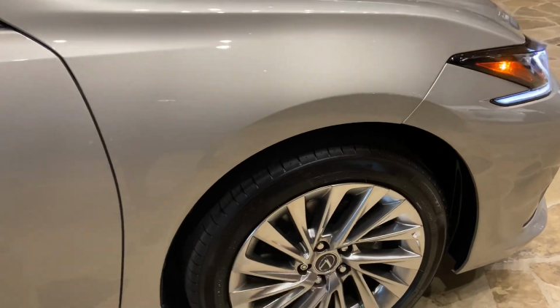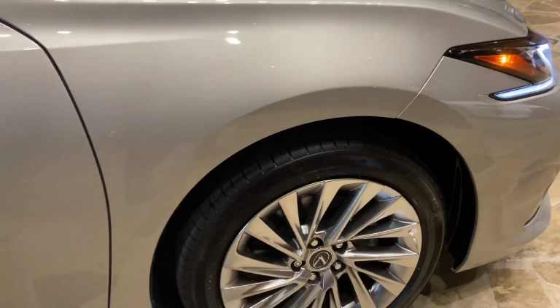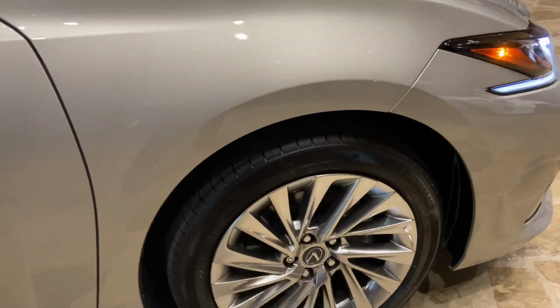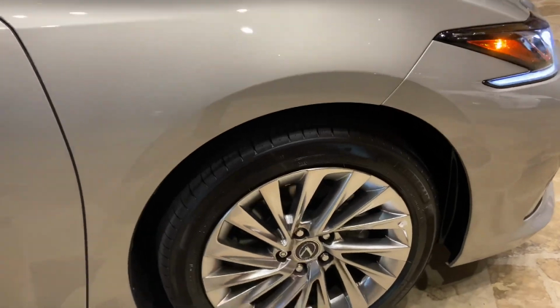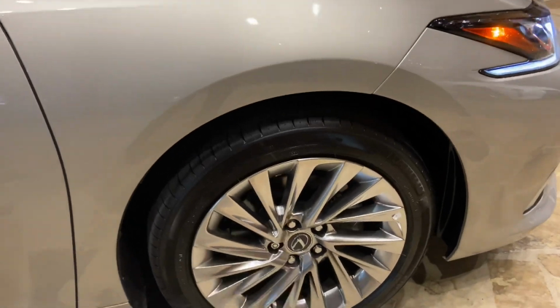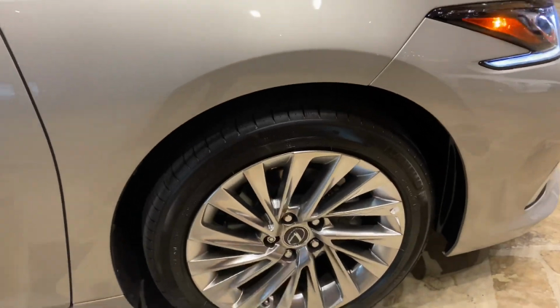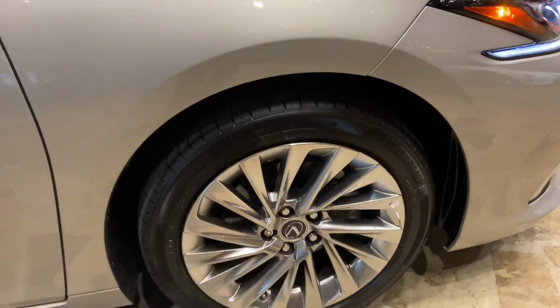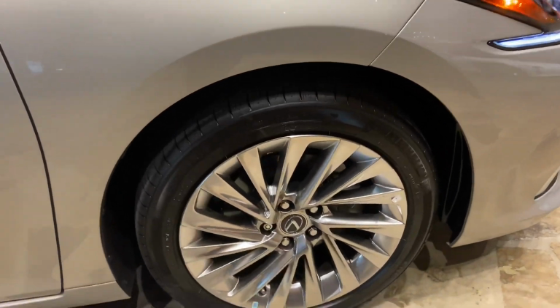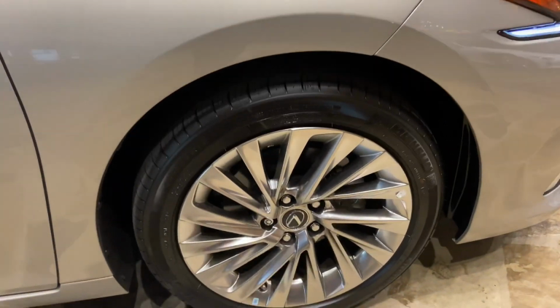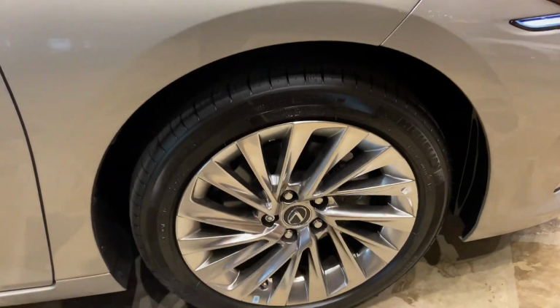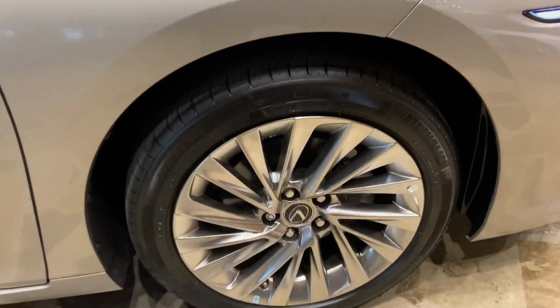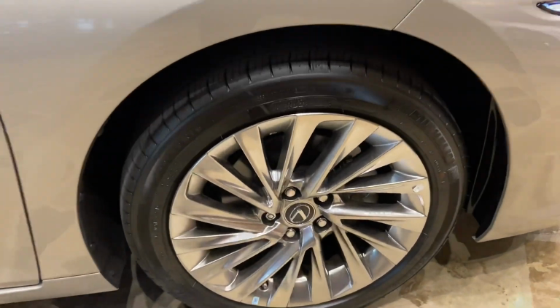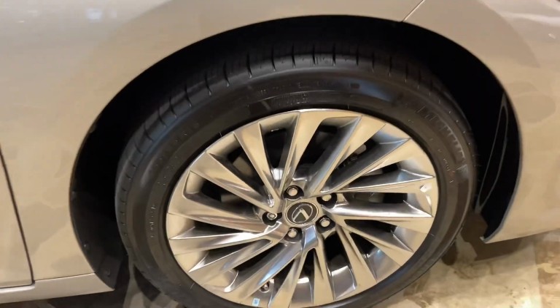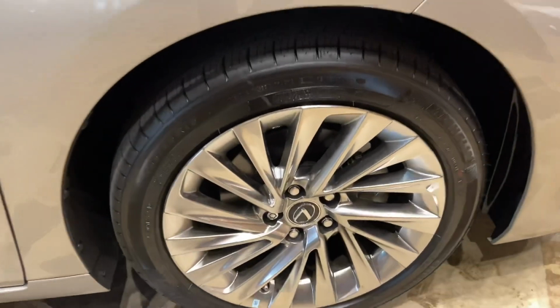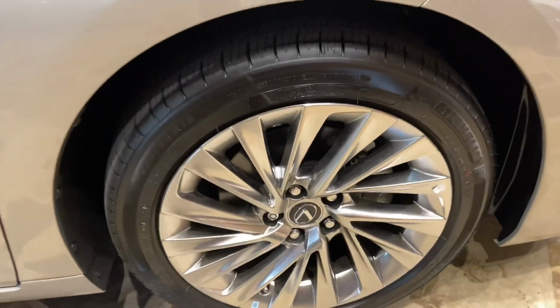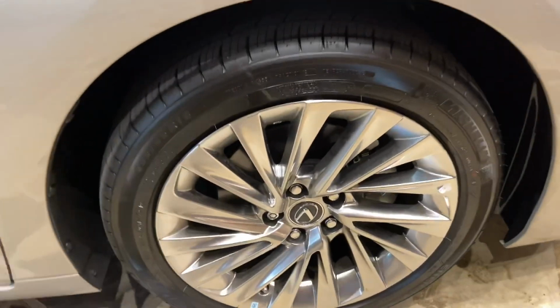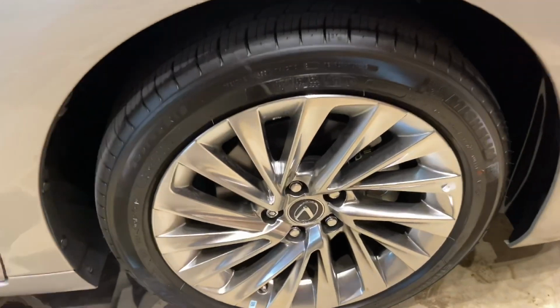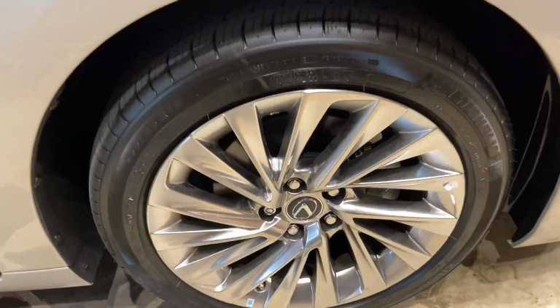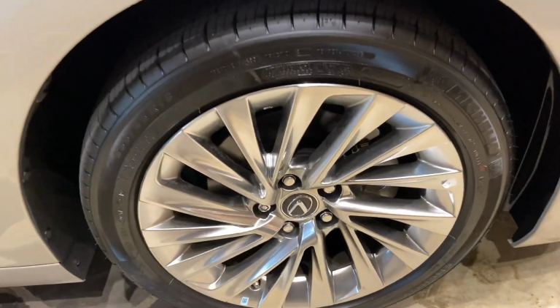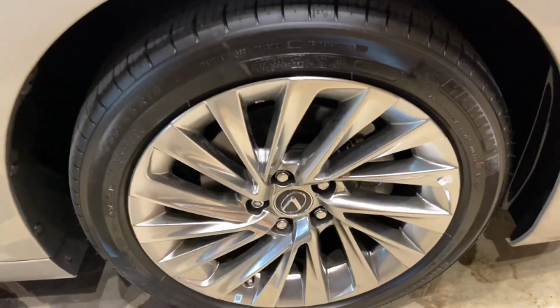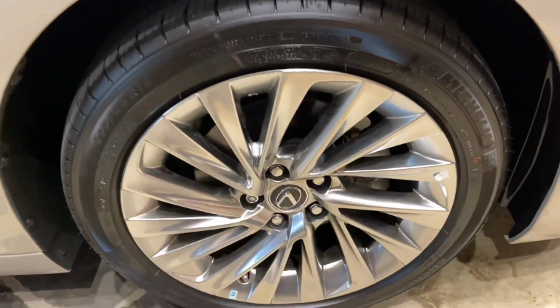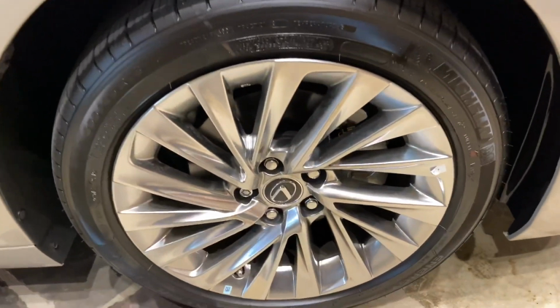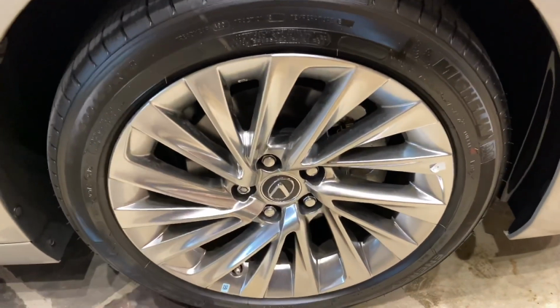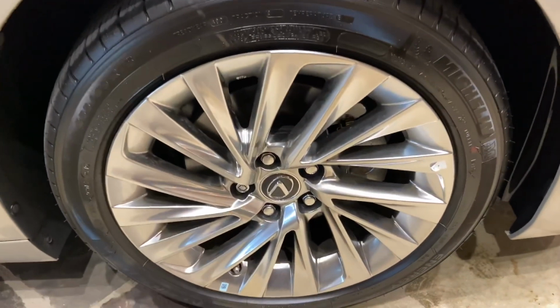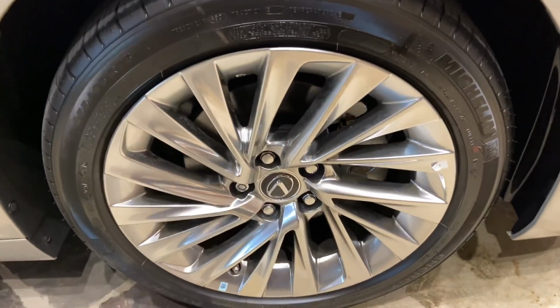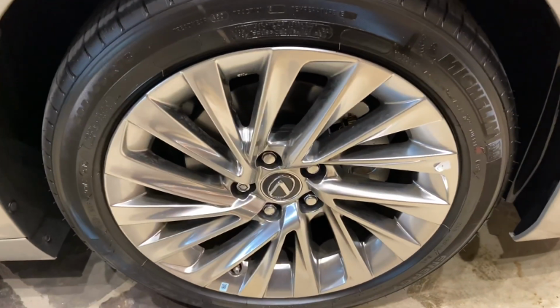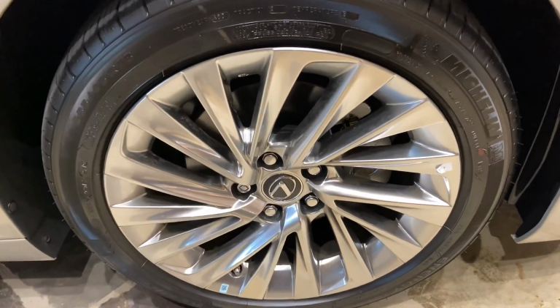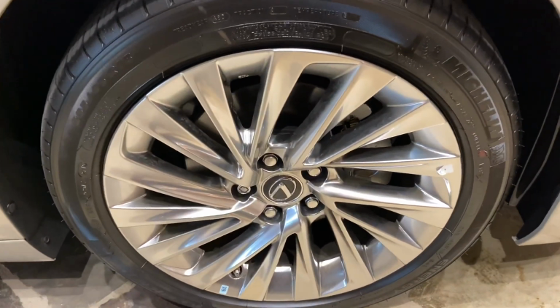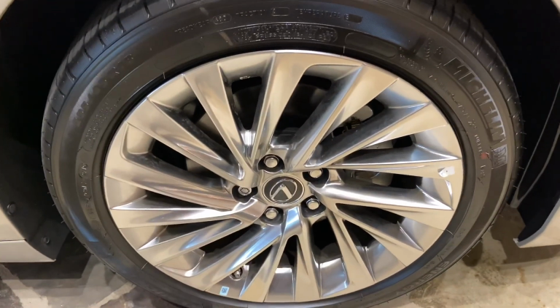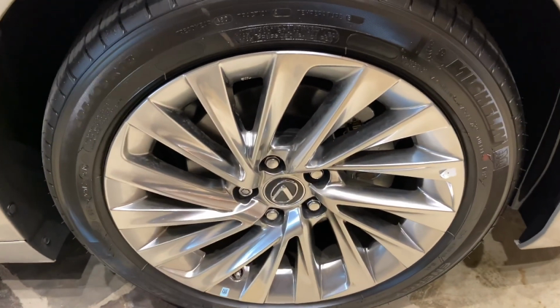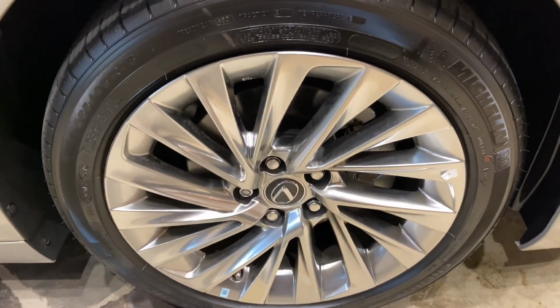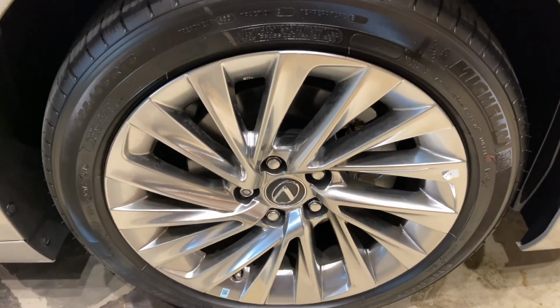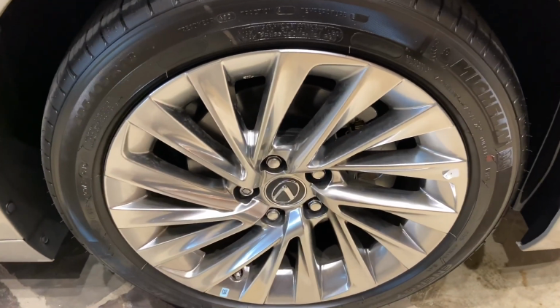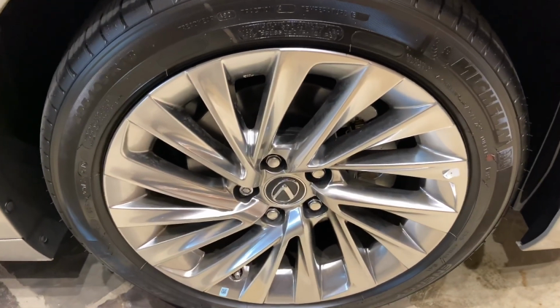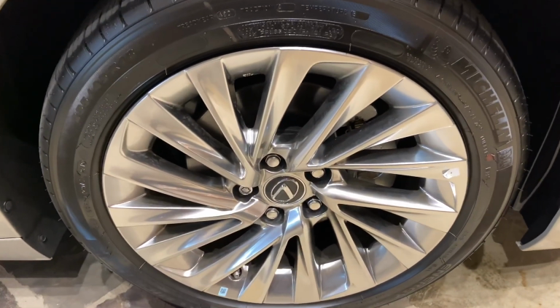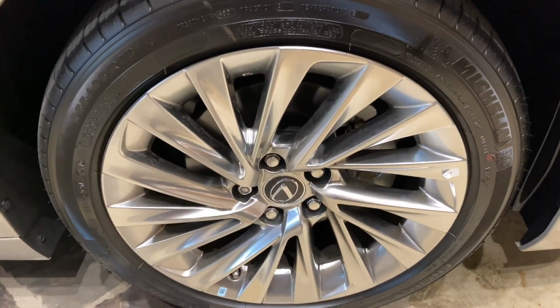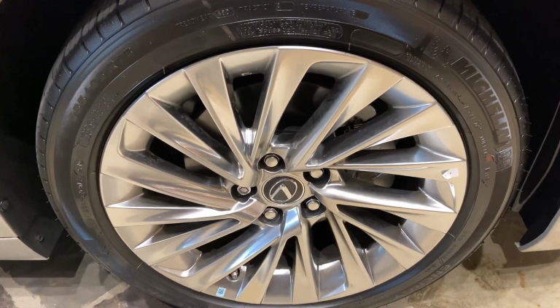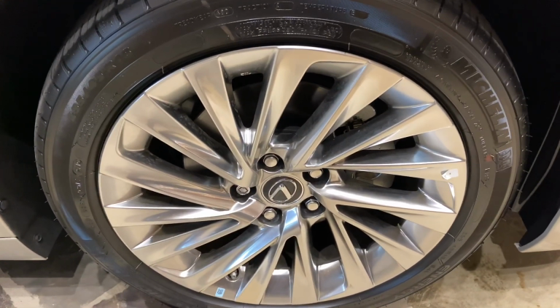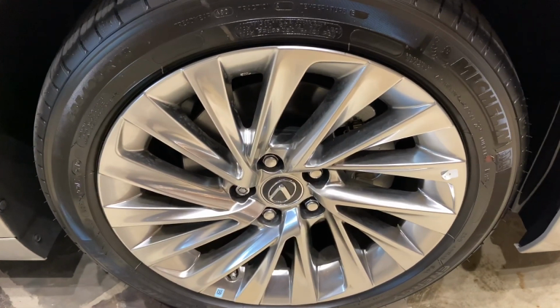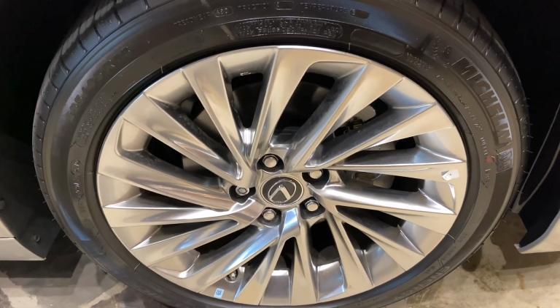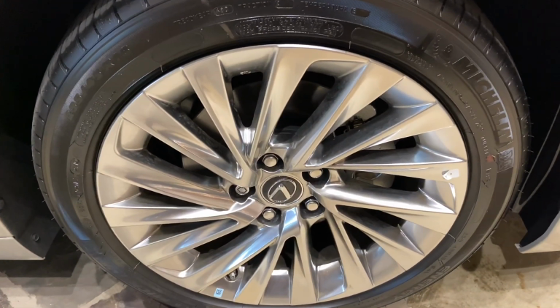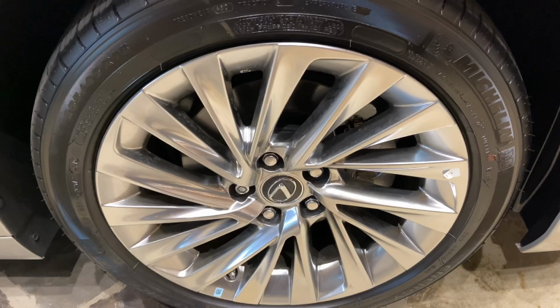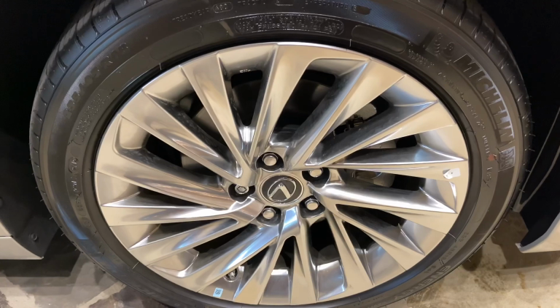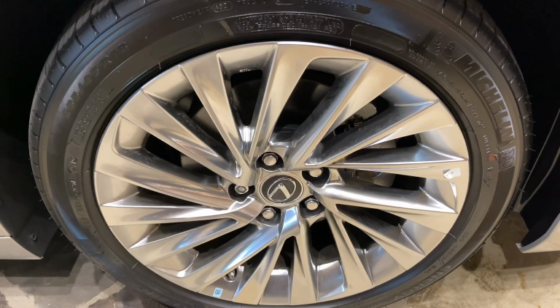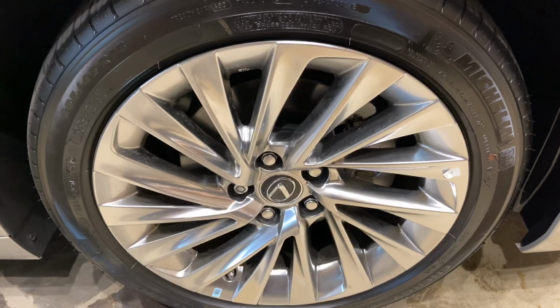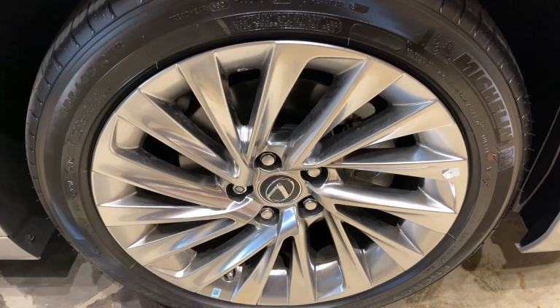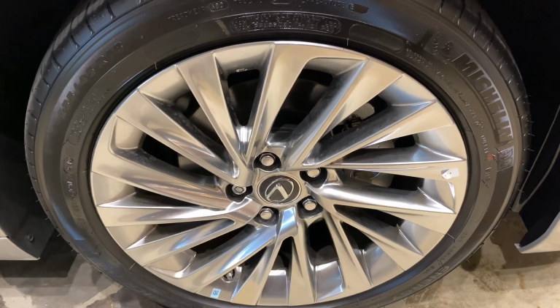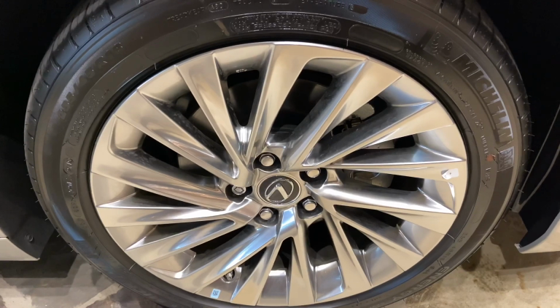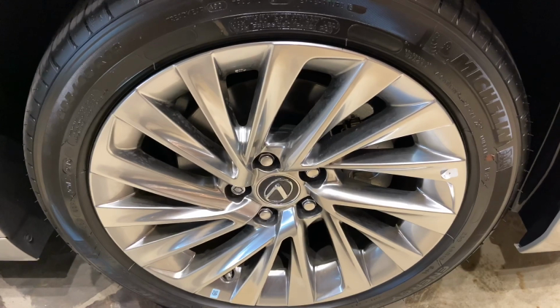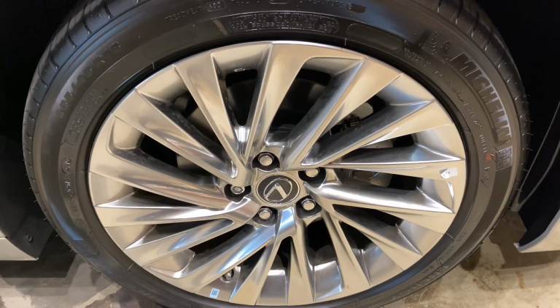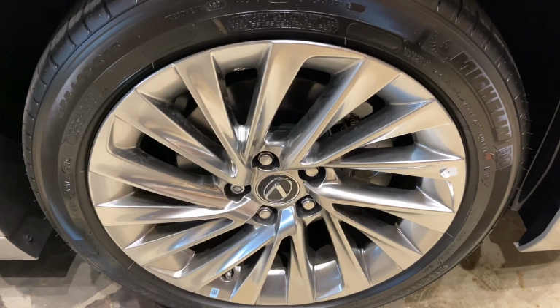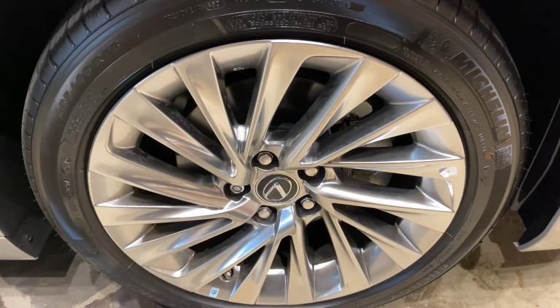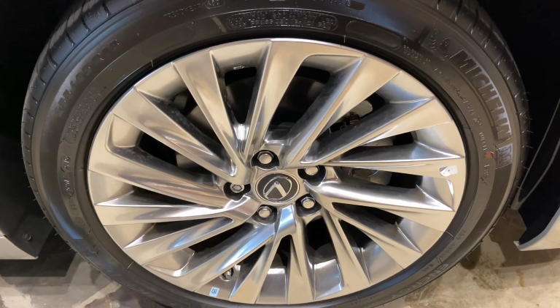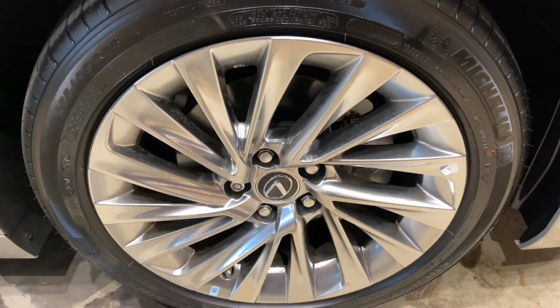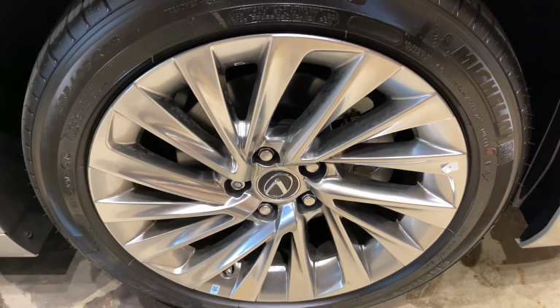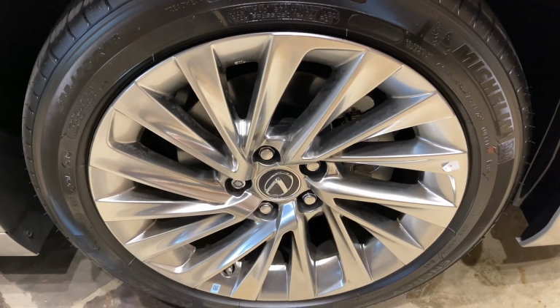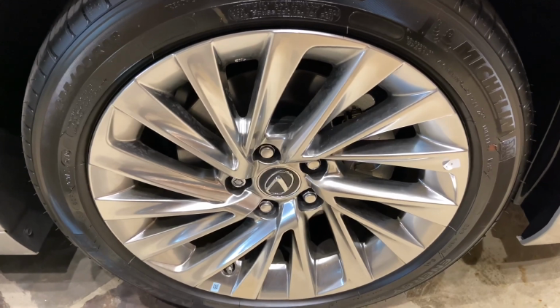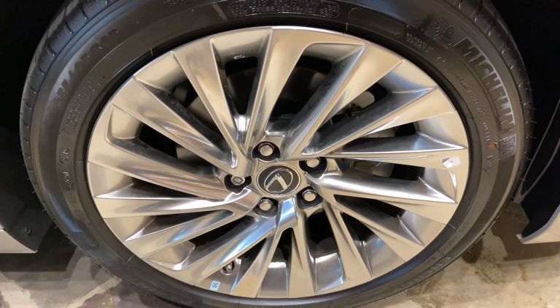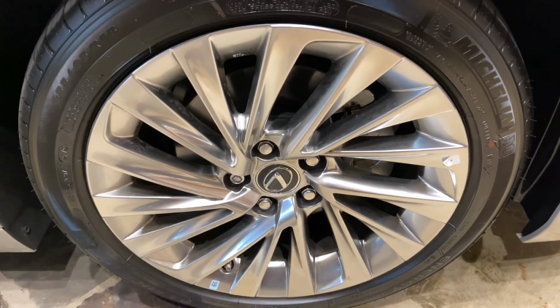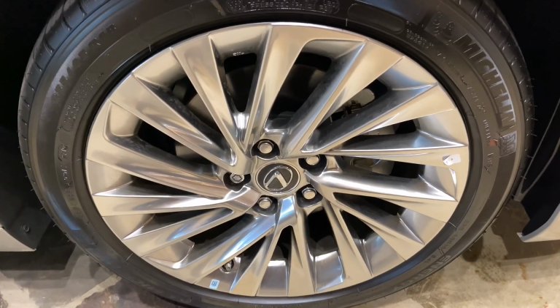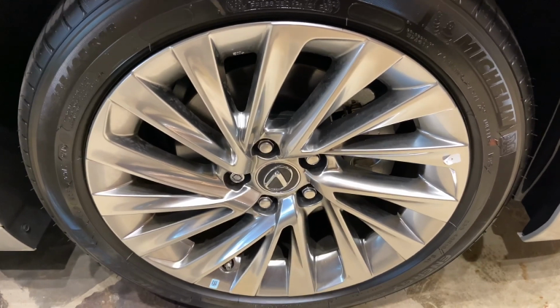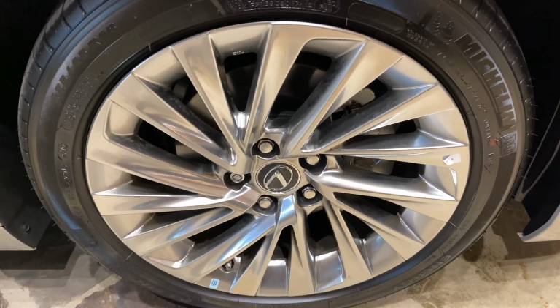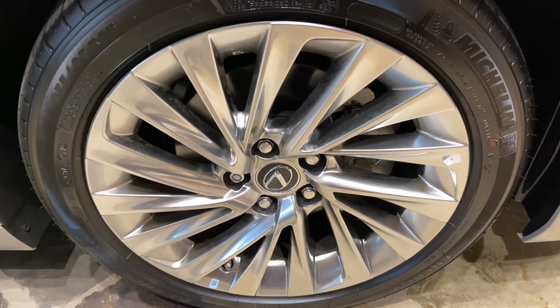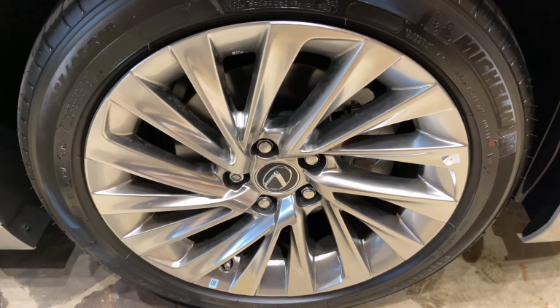On this model, we have our upgraded 18-inch split 5-spoke alloy noise reduction rims on the Ultra Luxury package.